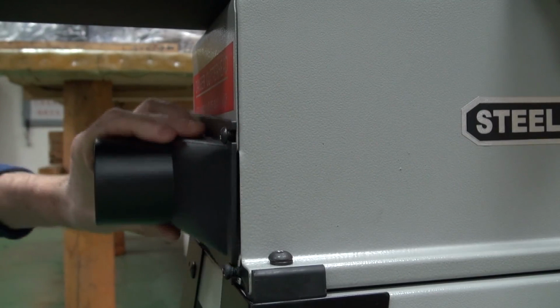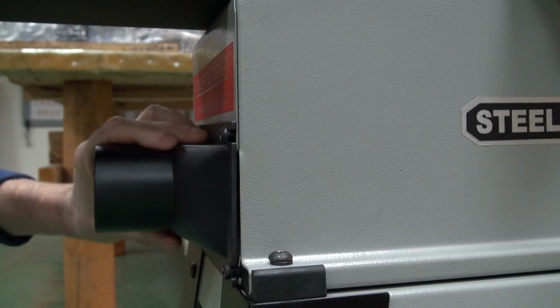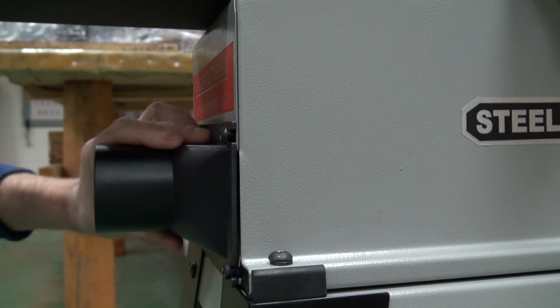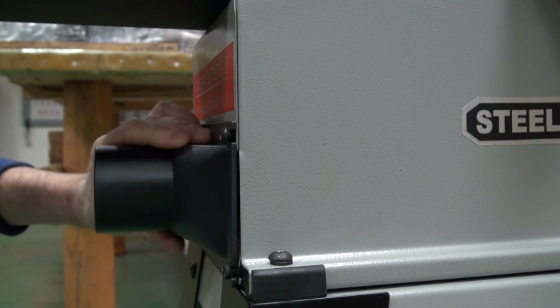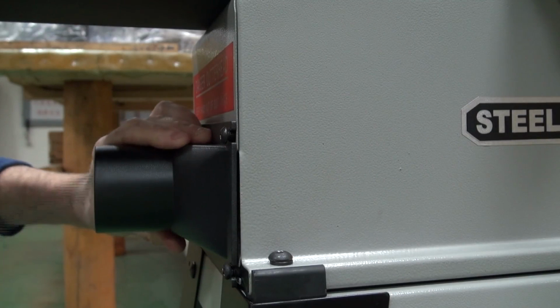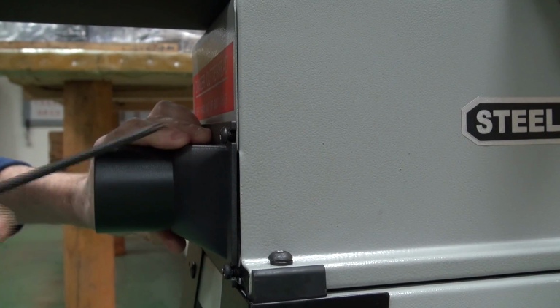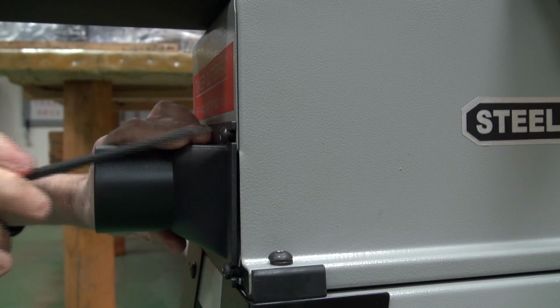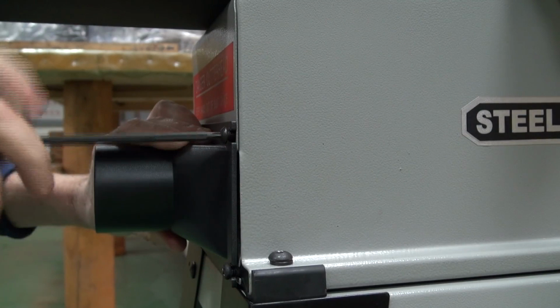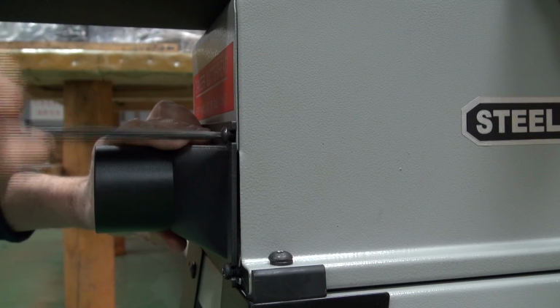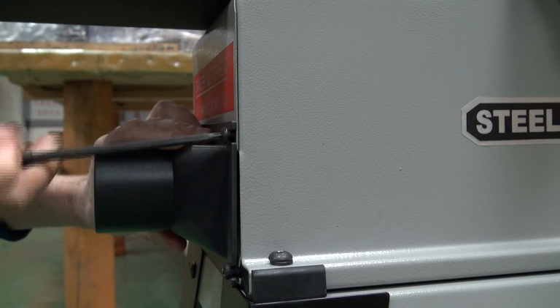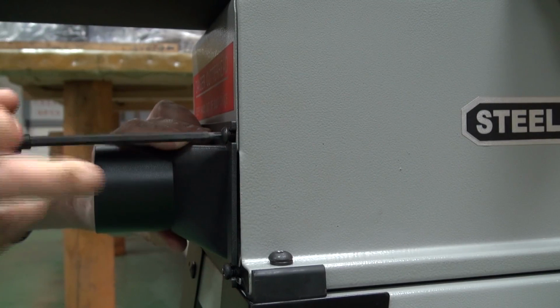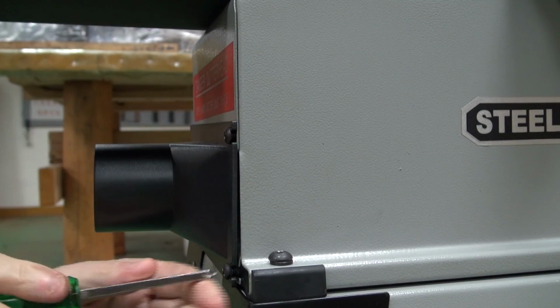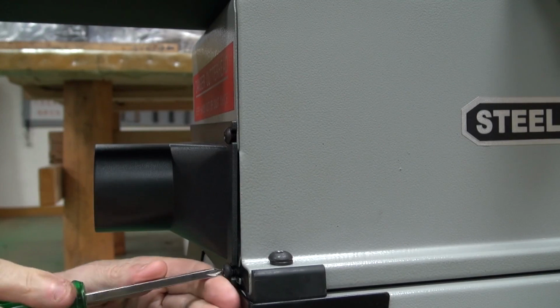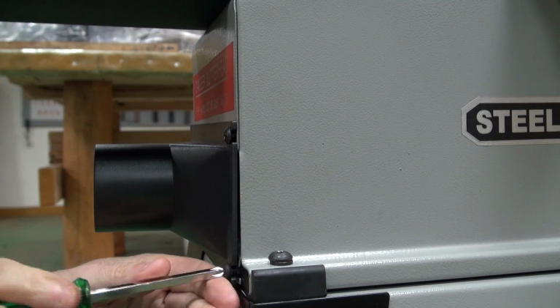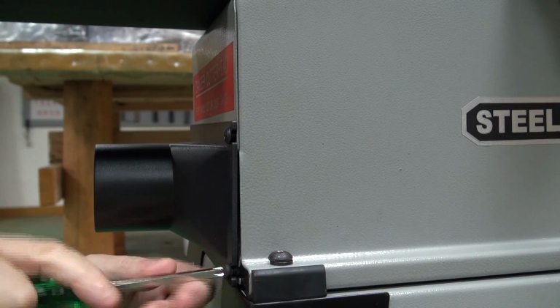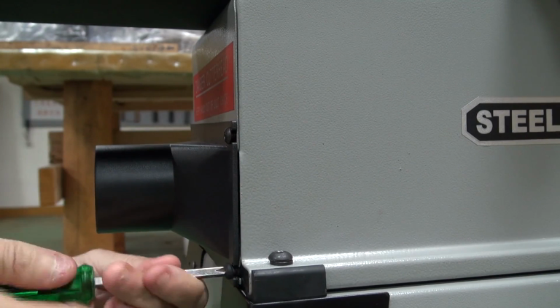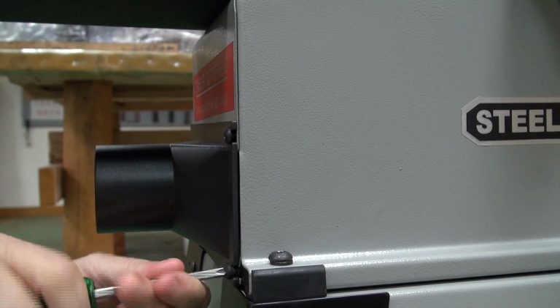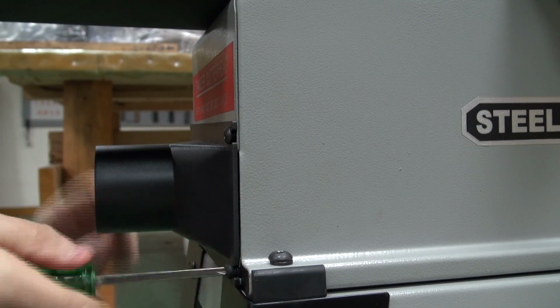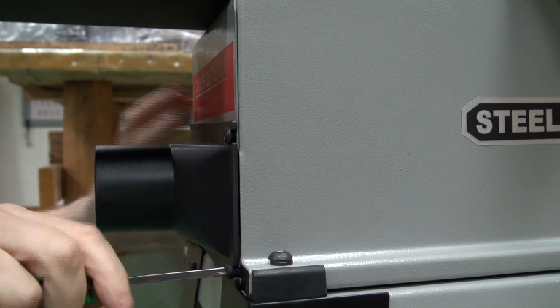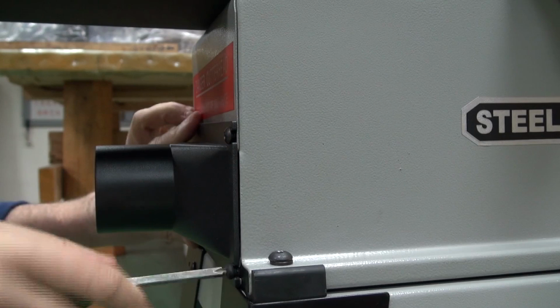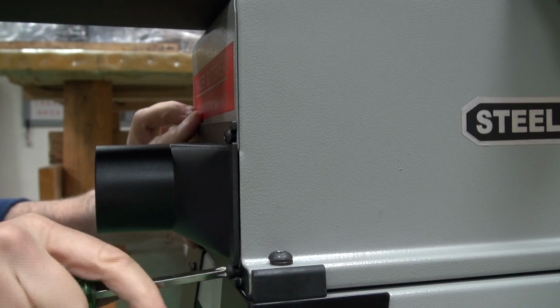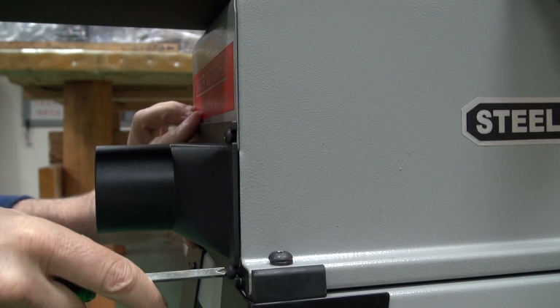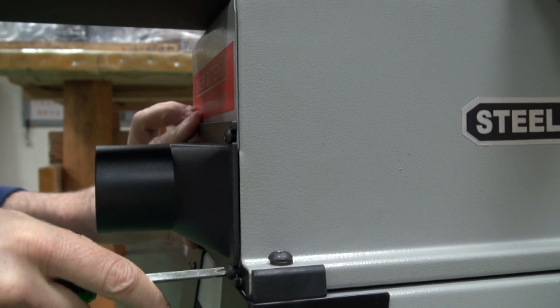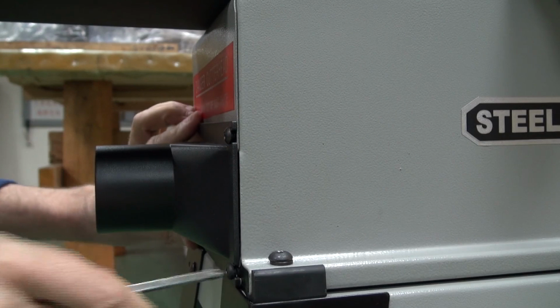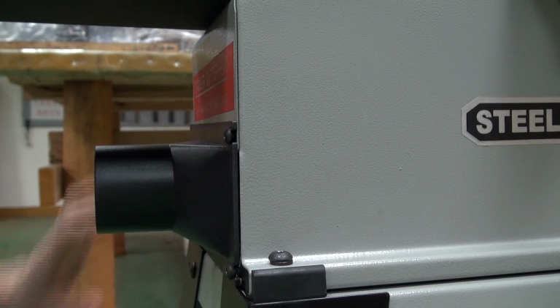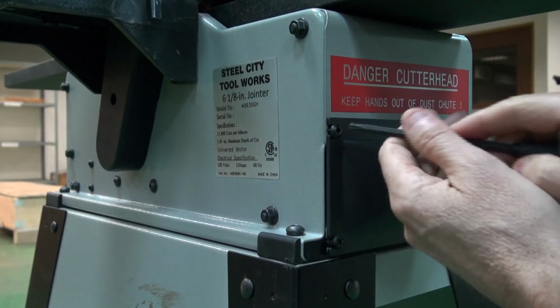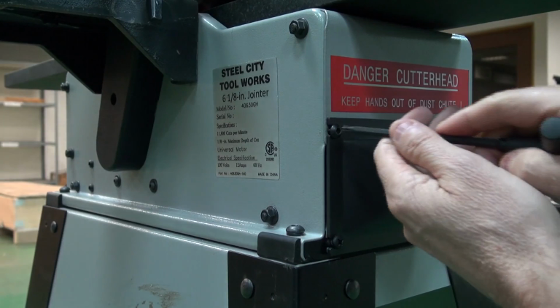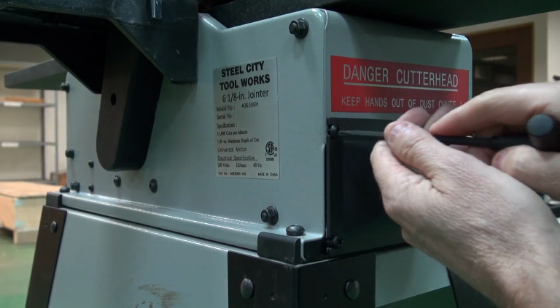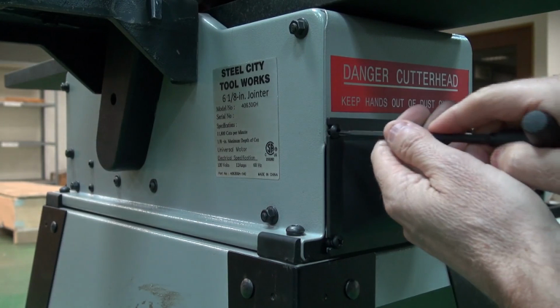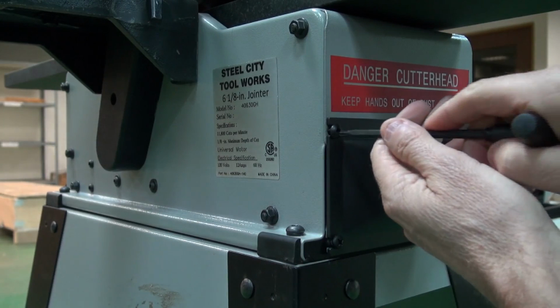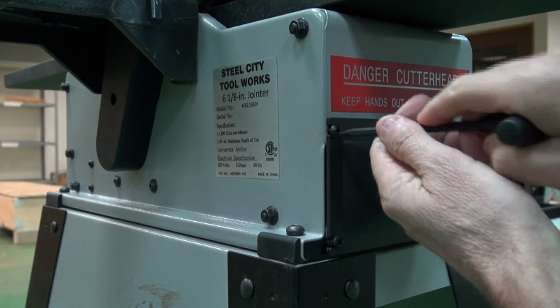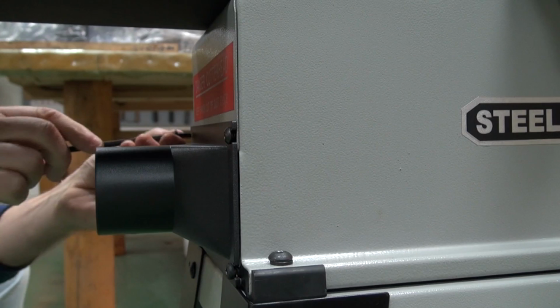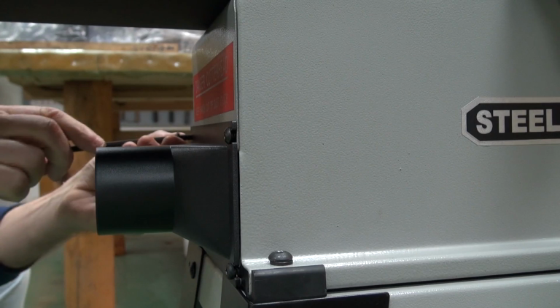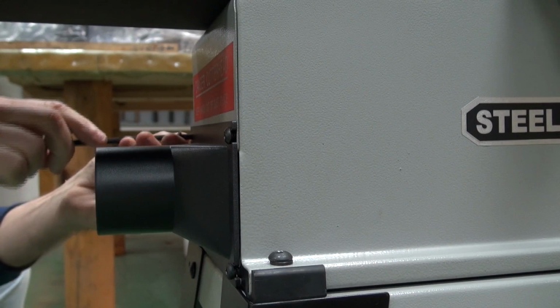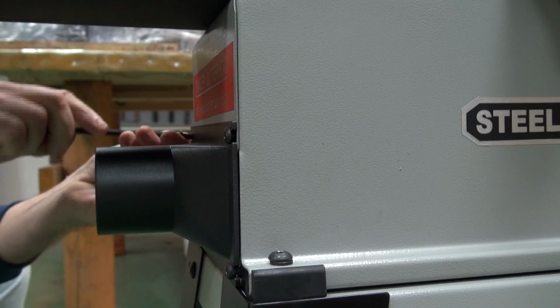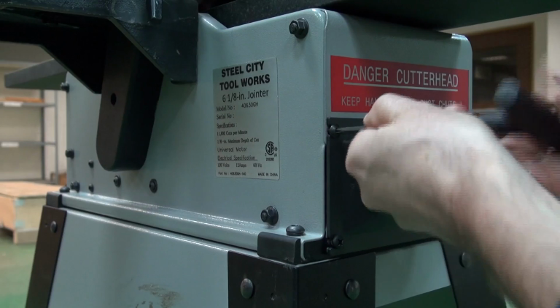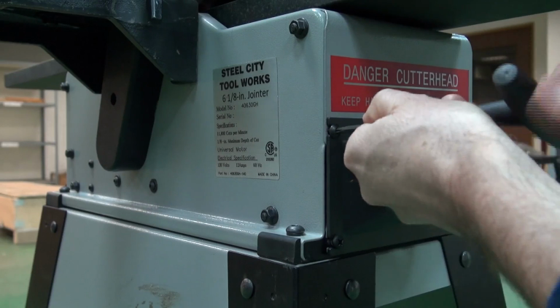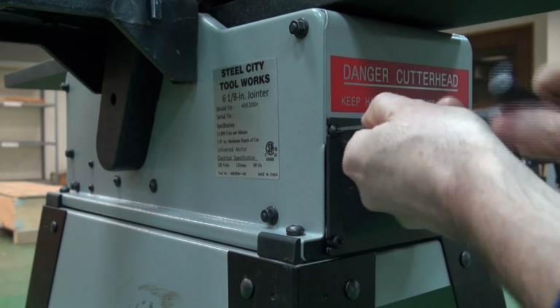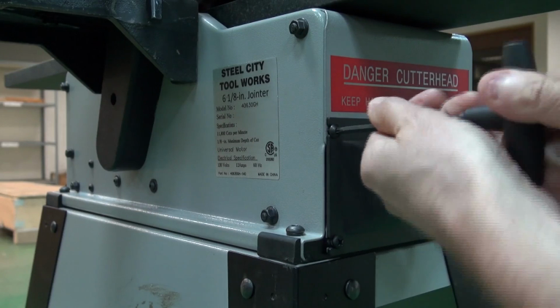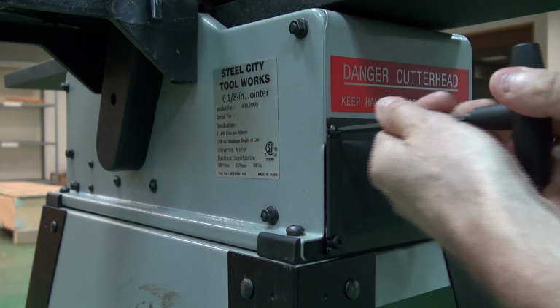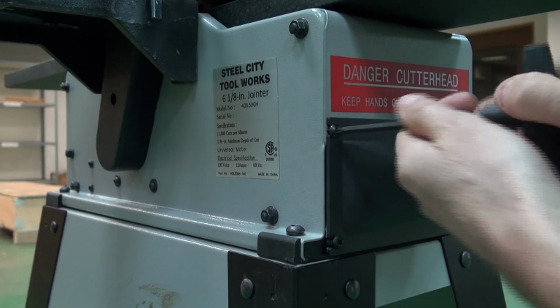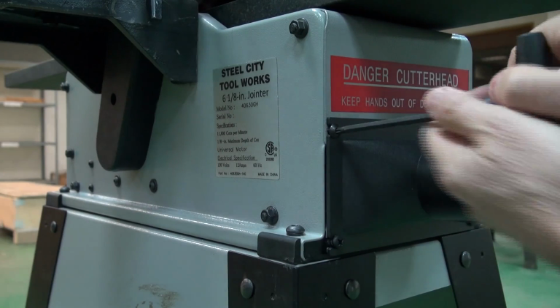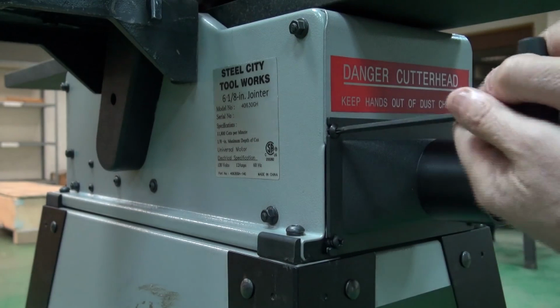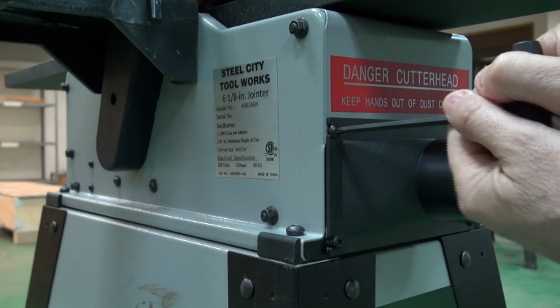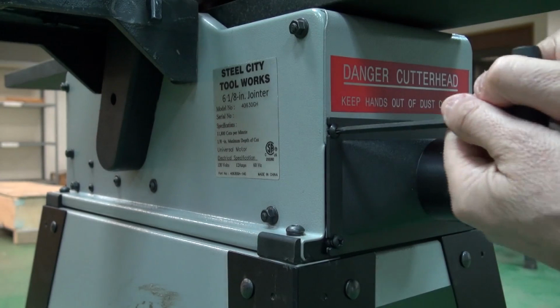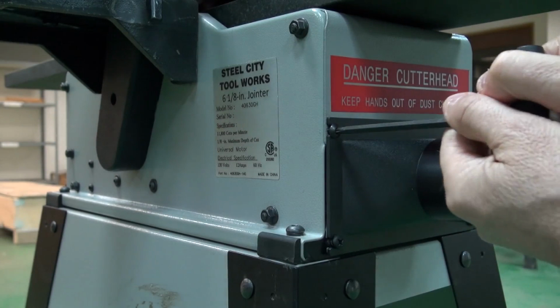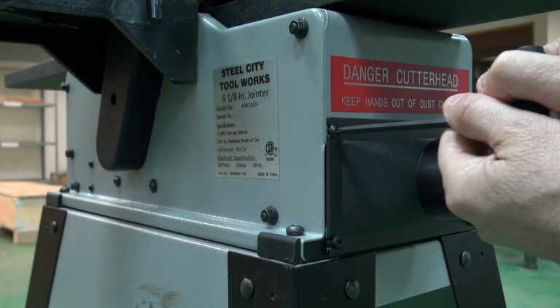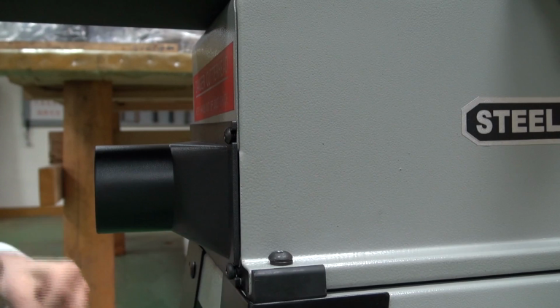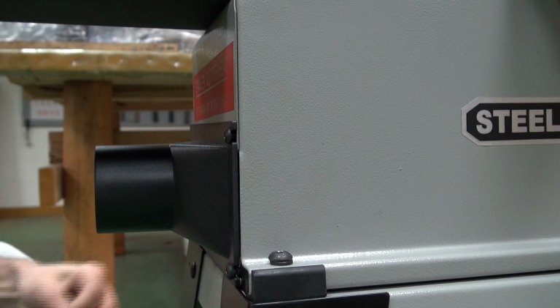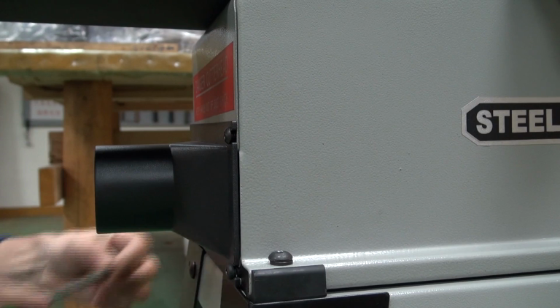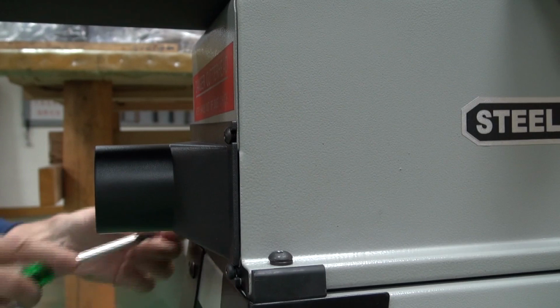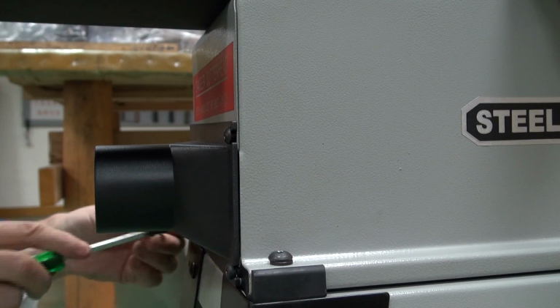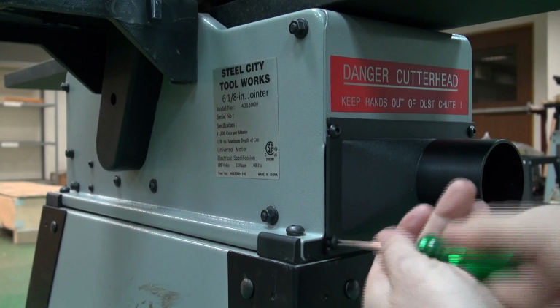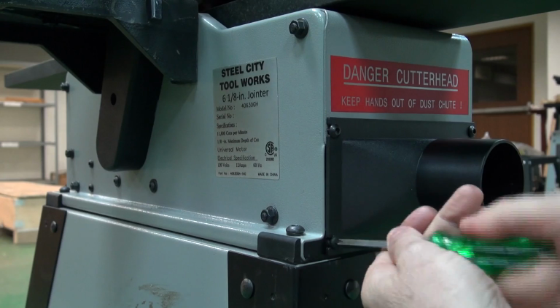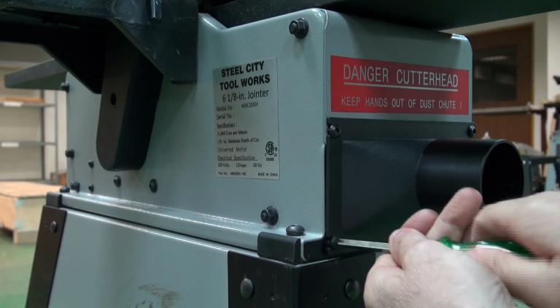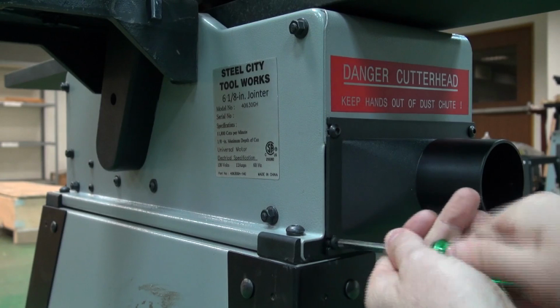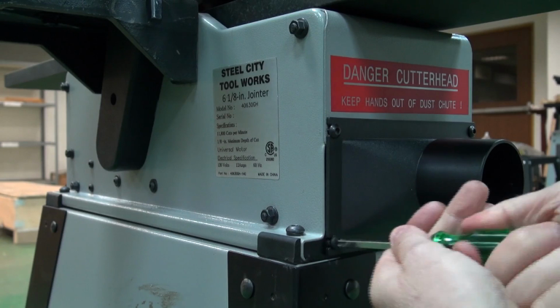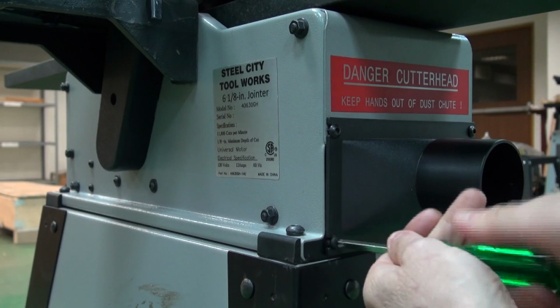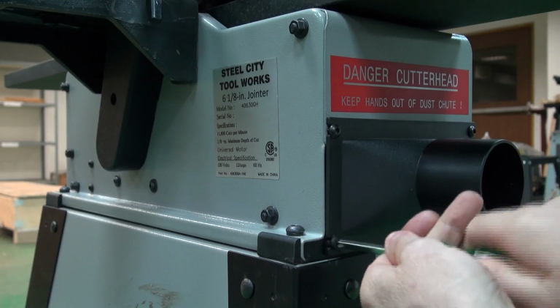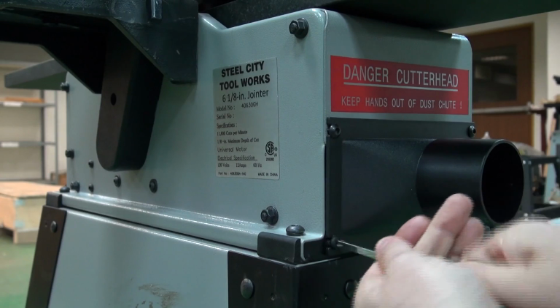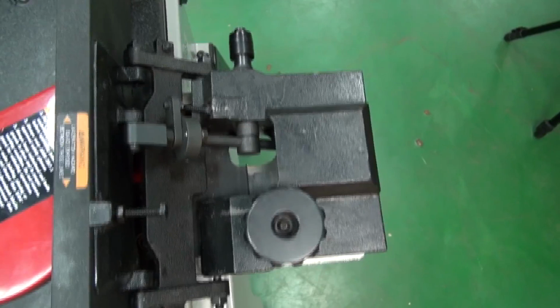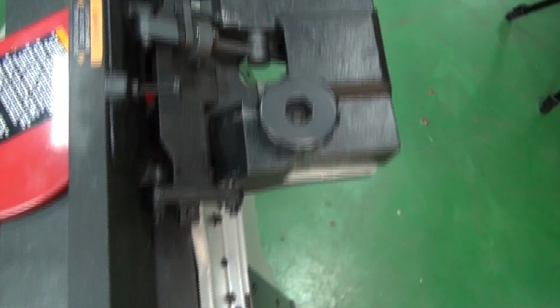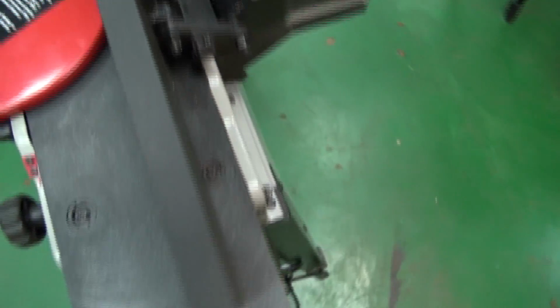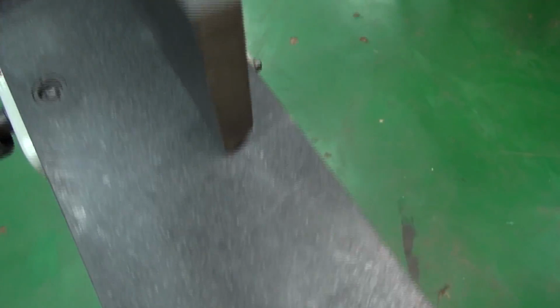Attach the dust port, but only if you plan to use a dust collector. And that completes the 6-inch stationary jointer setup.